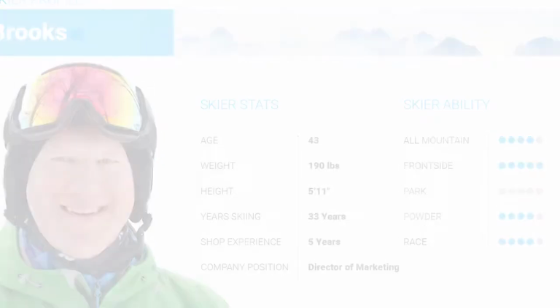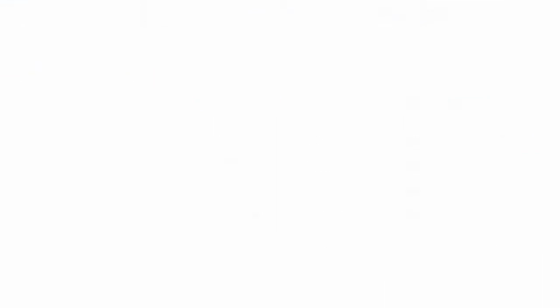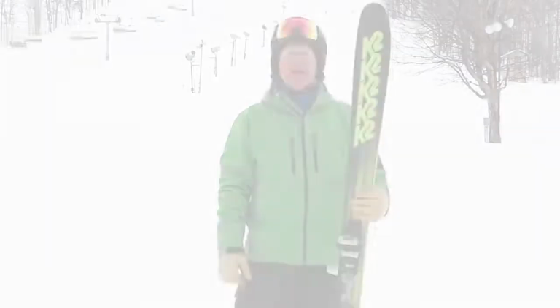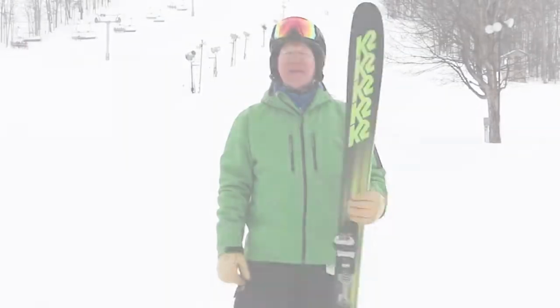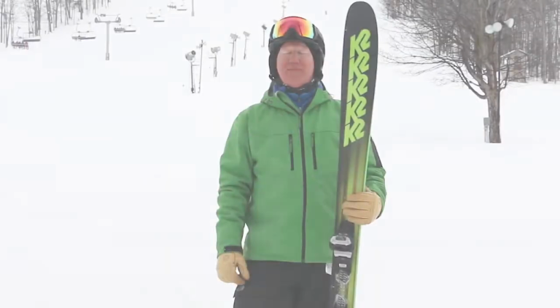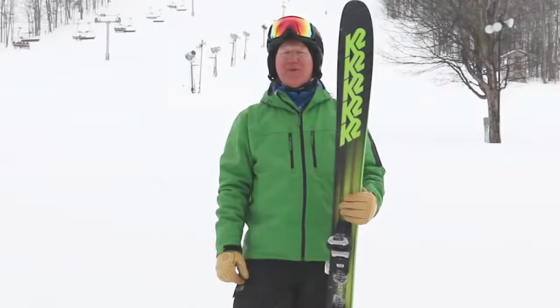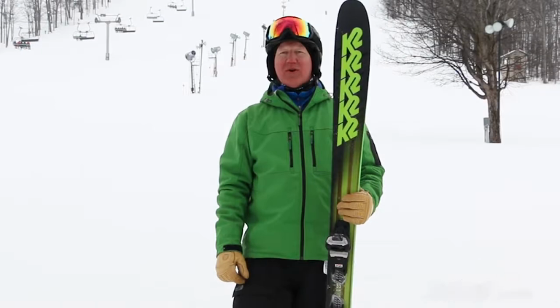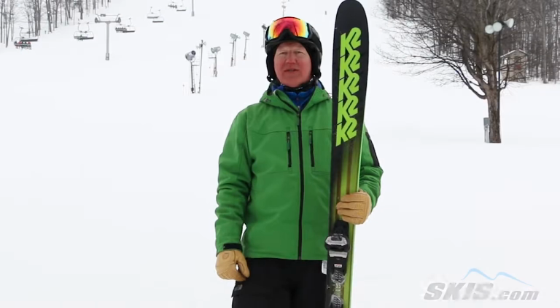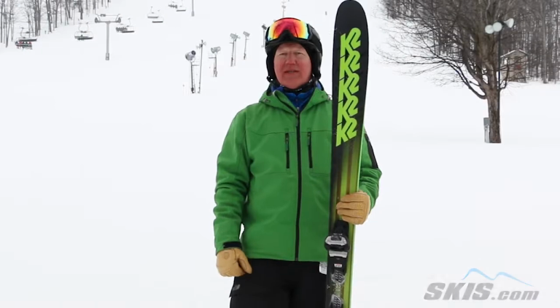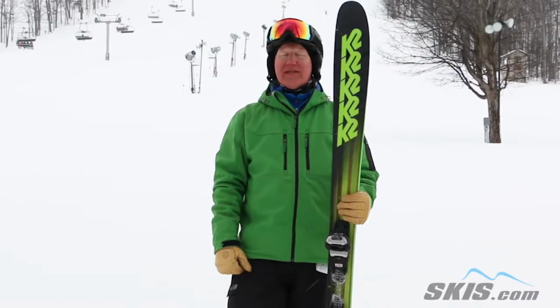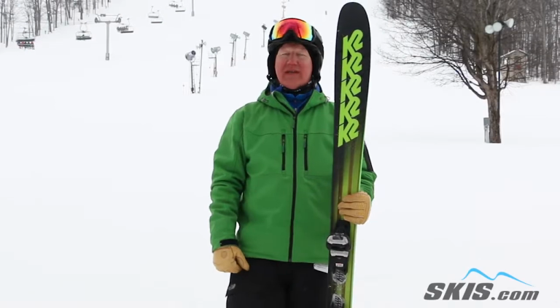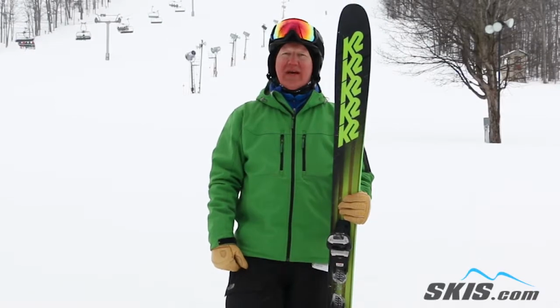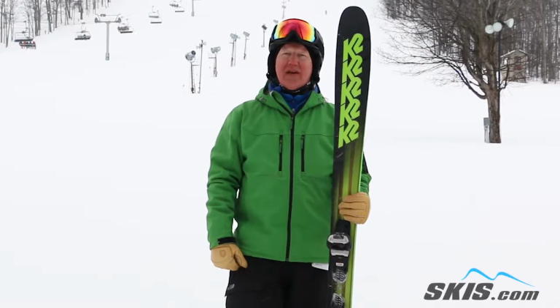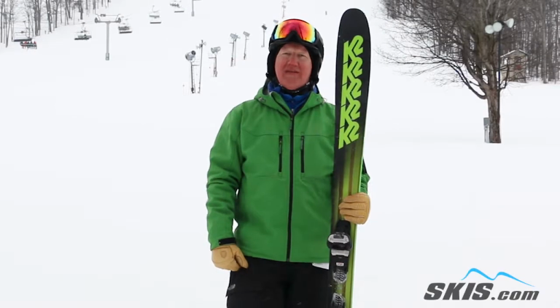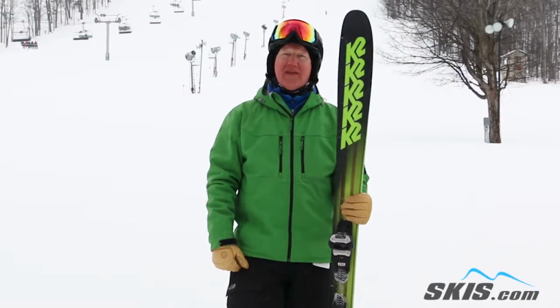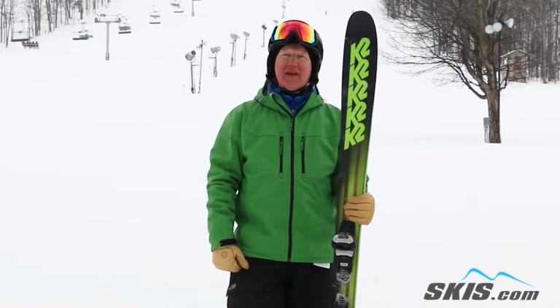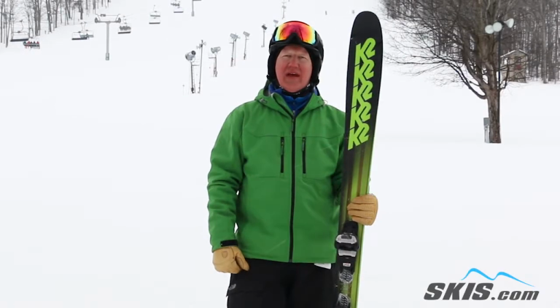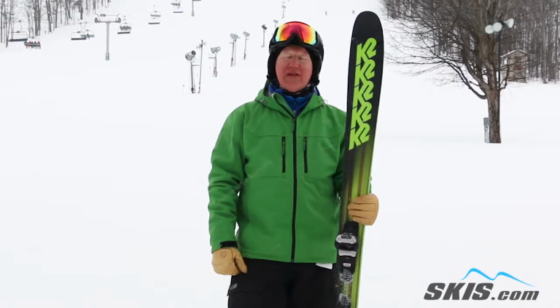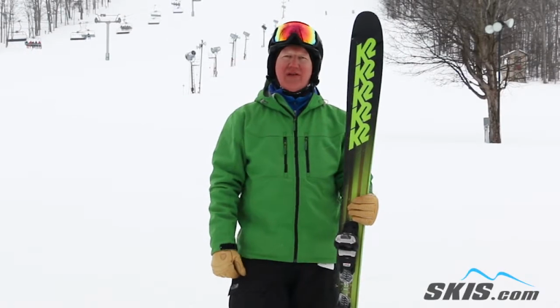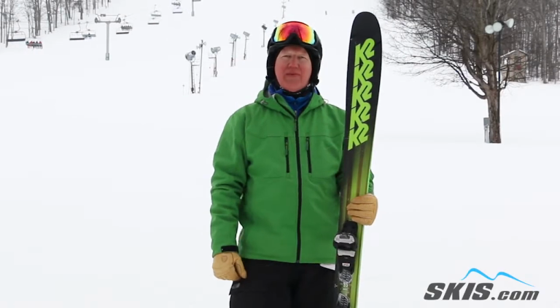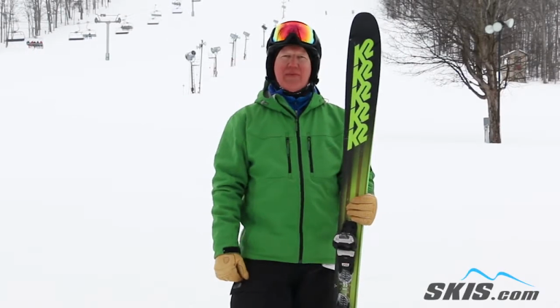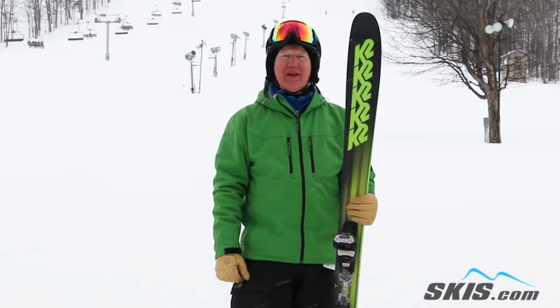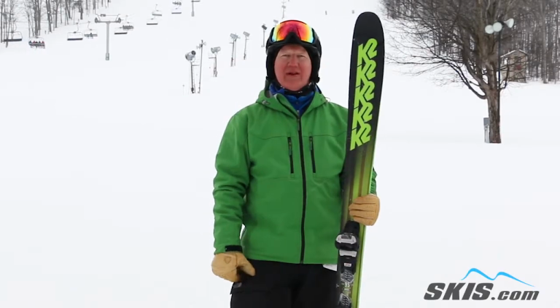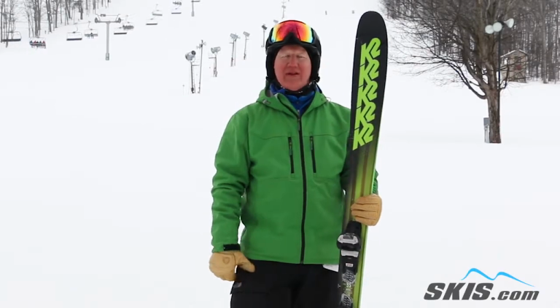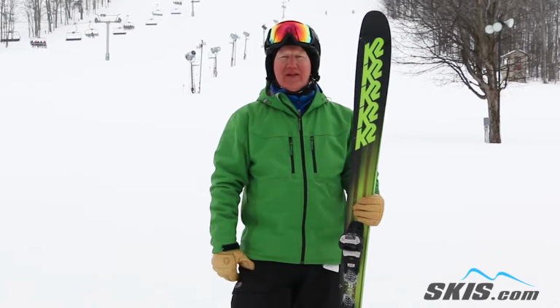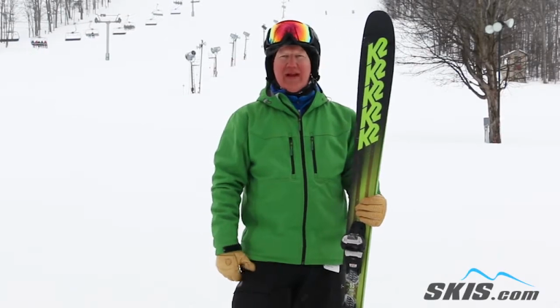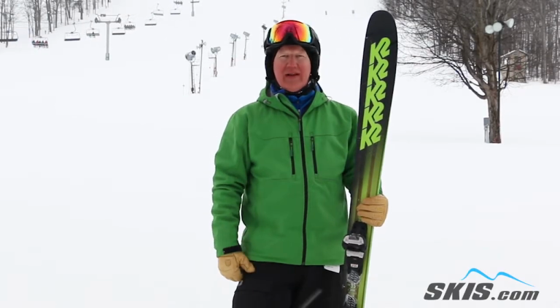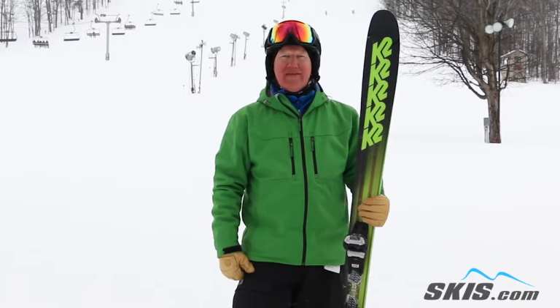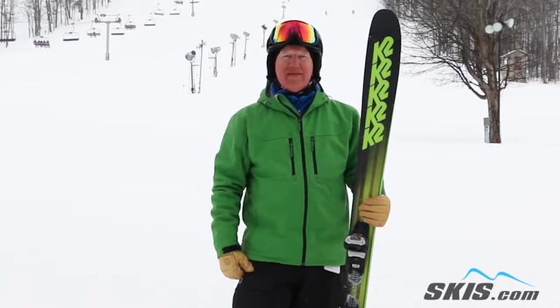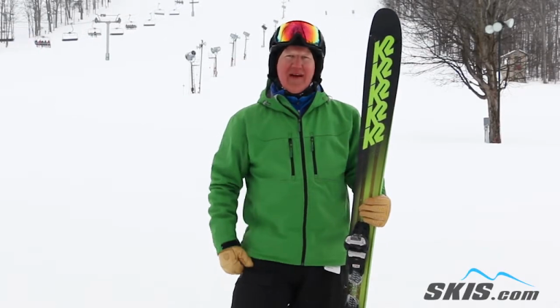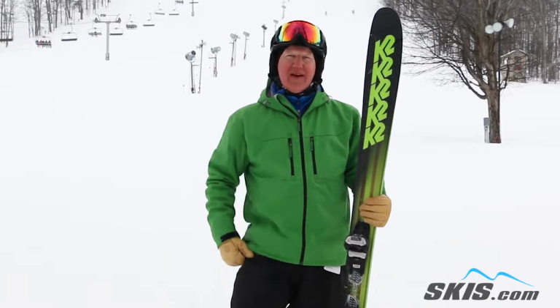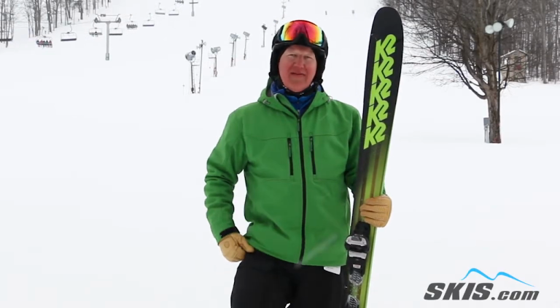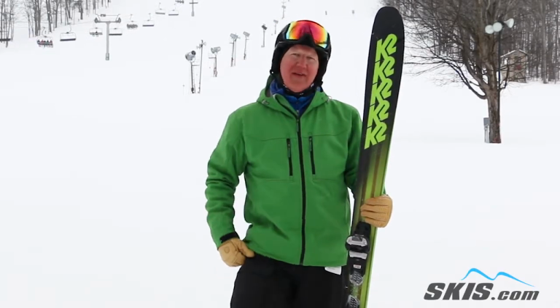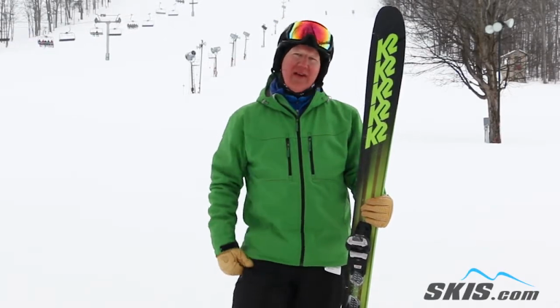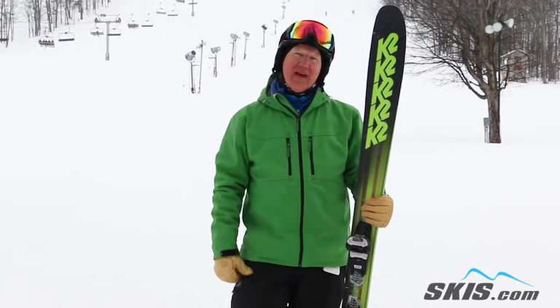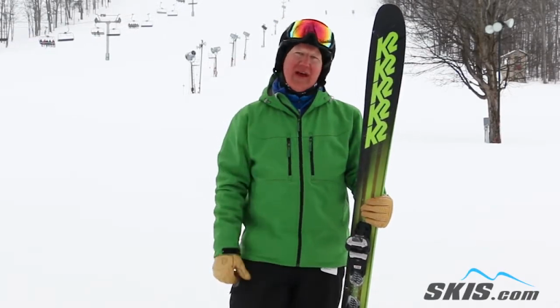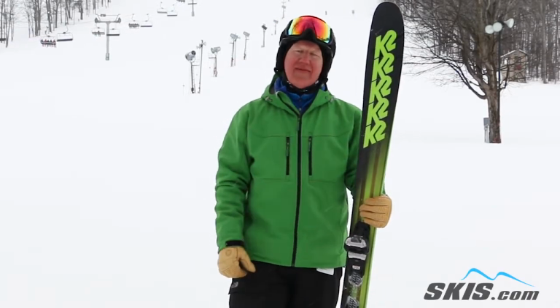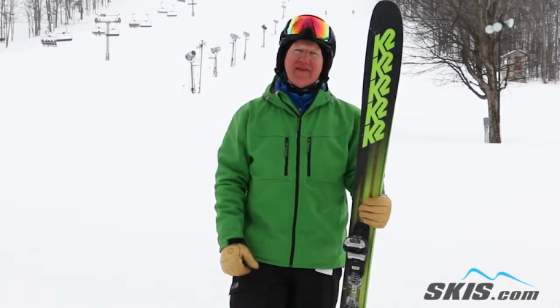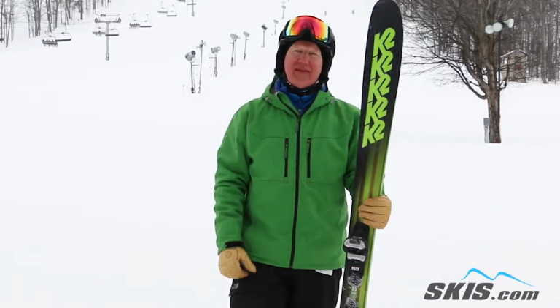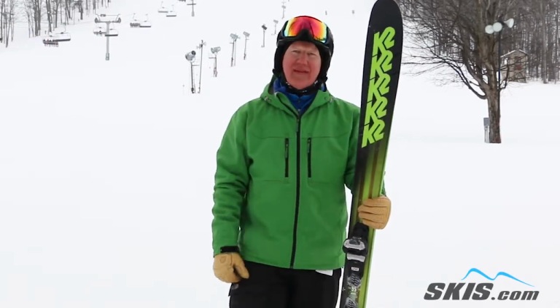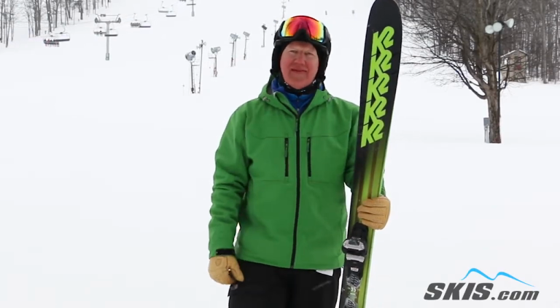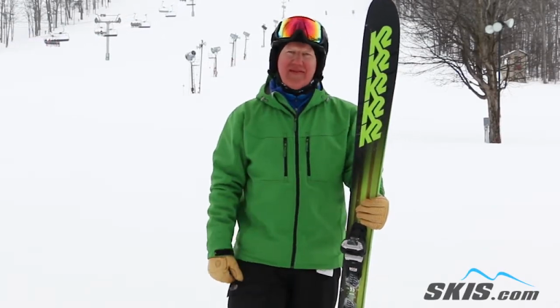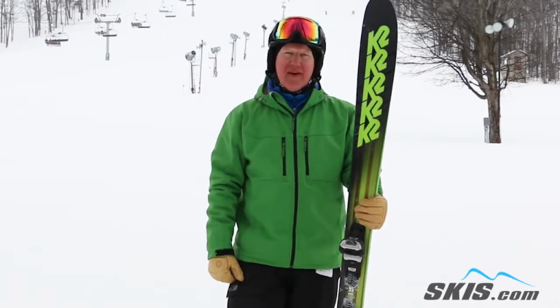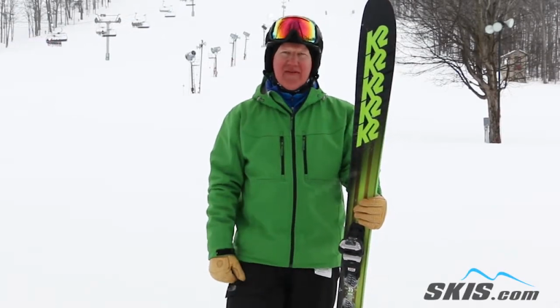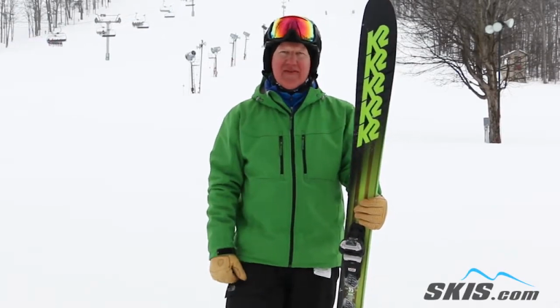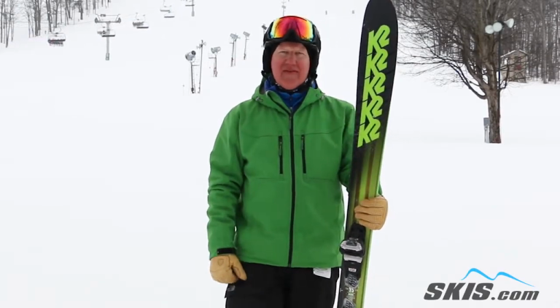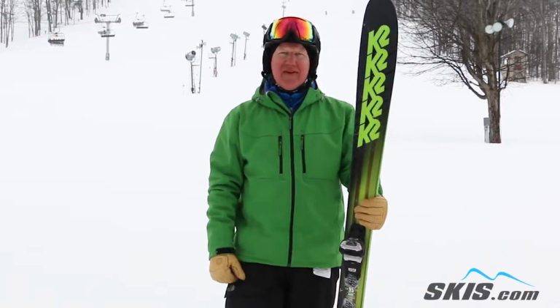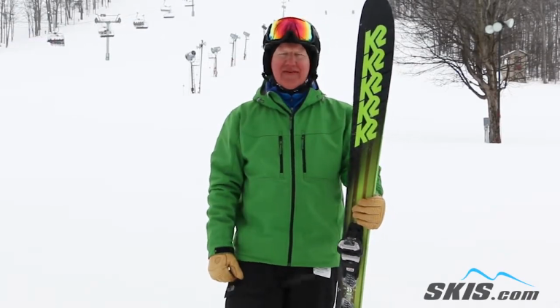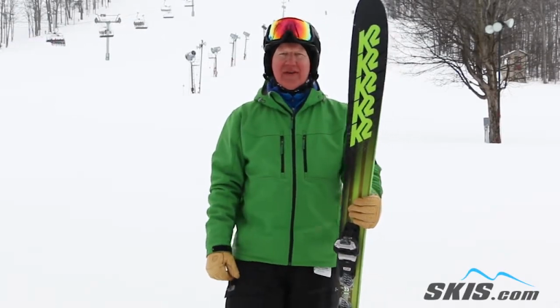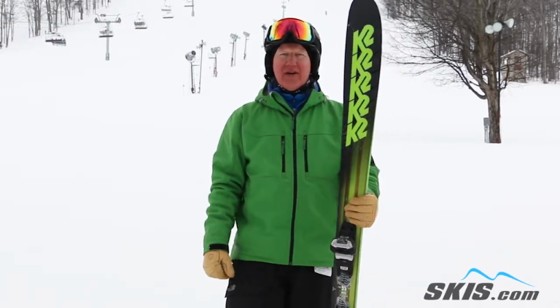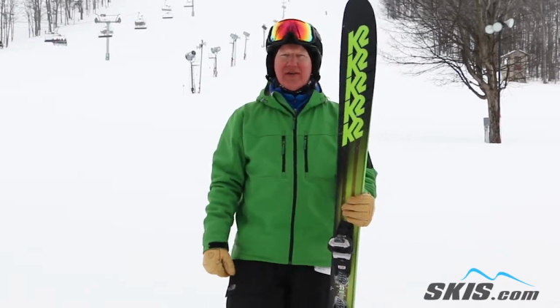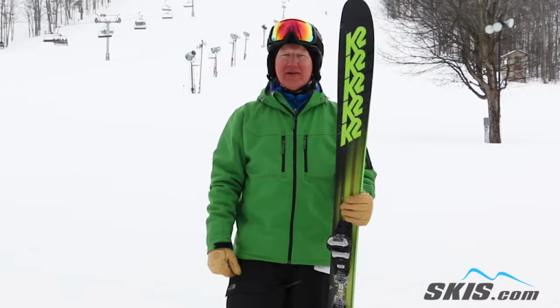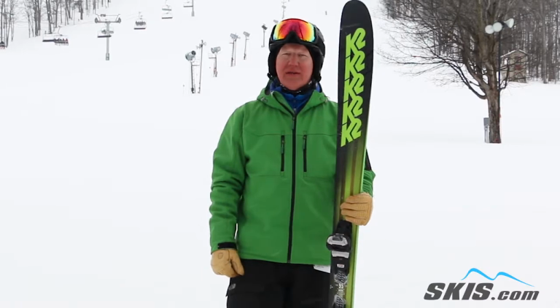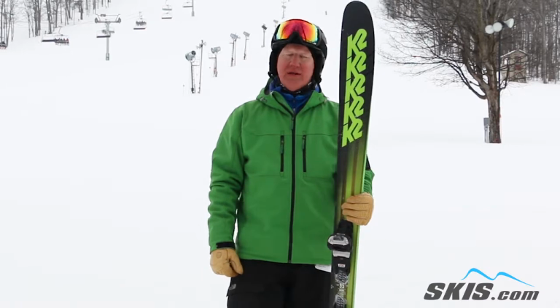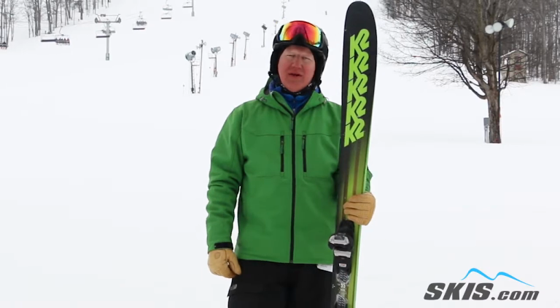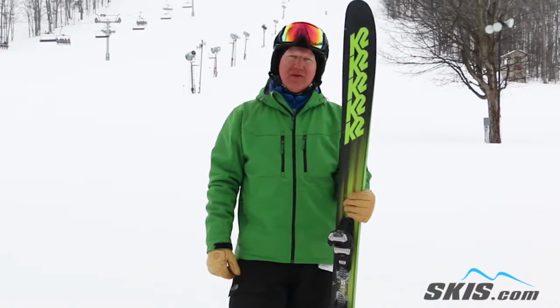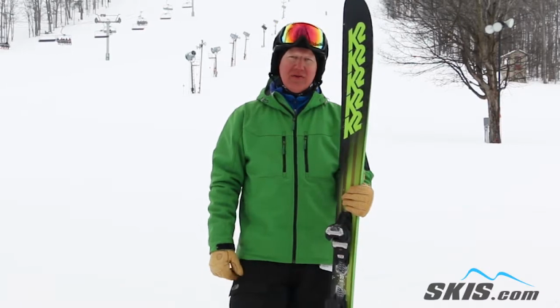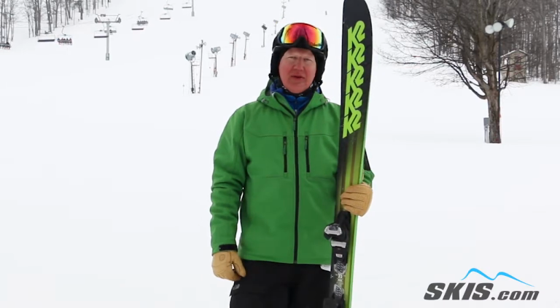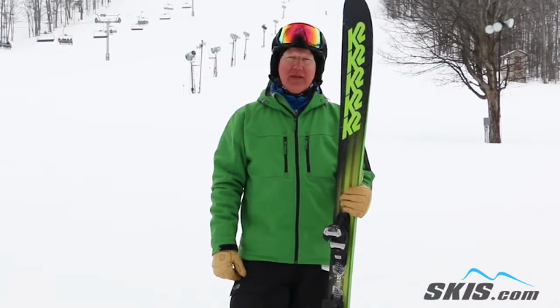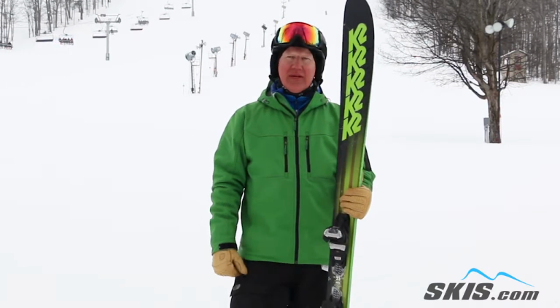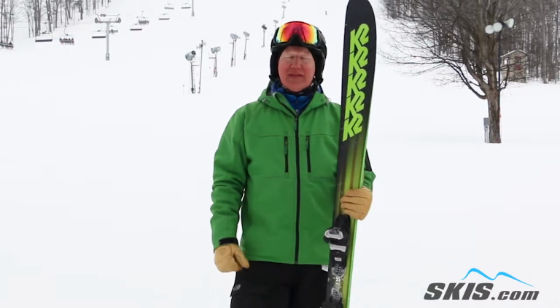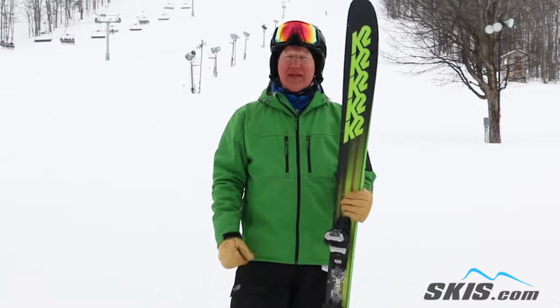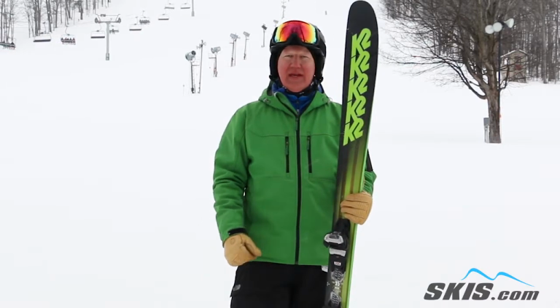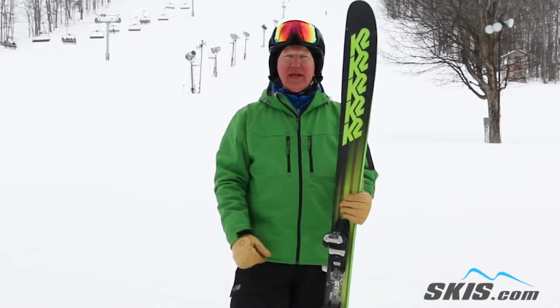Hi, this is Brooks. I just got off the K2 Pinnacle 95. I give this ski 5 out of 5 stars. Really nice ski.